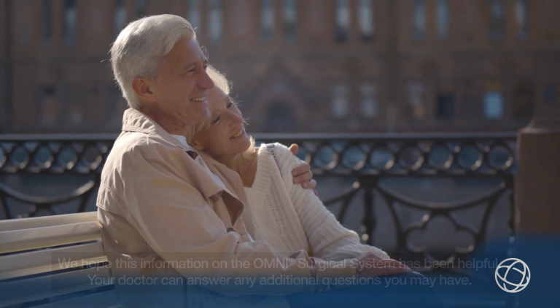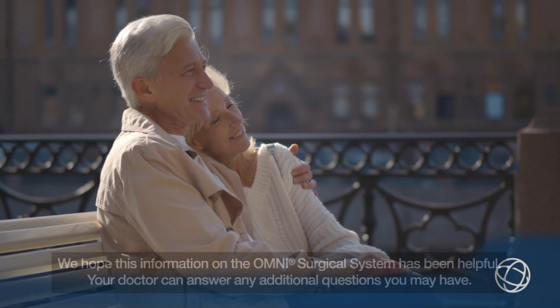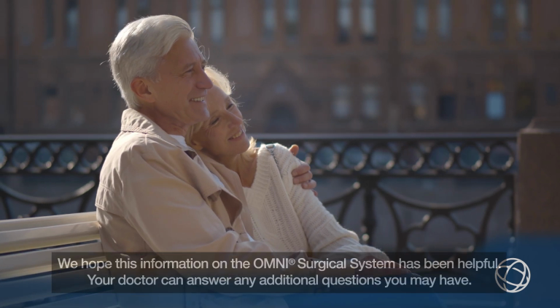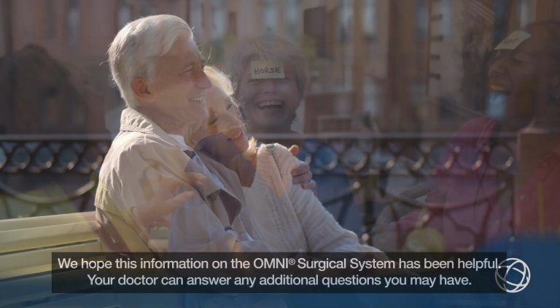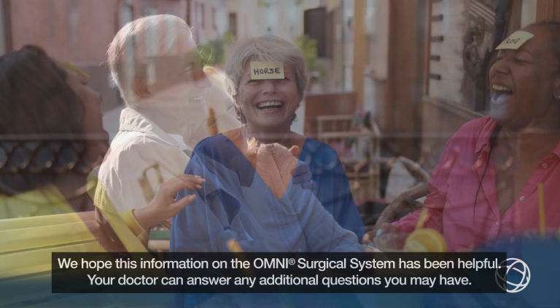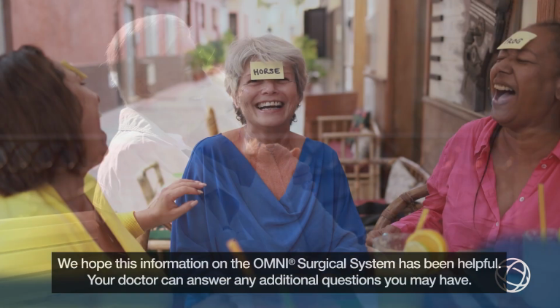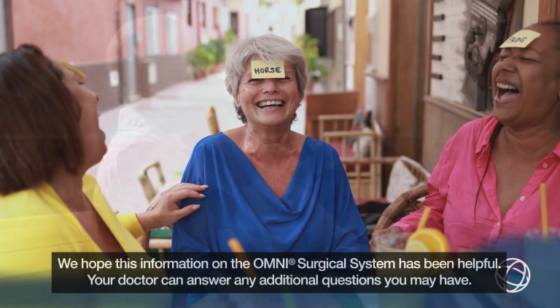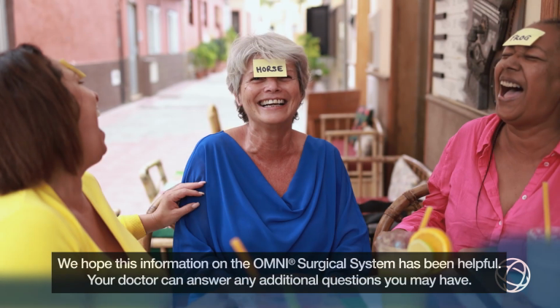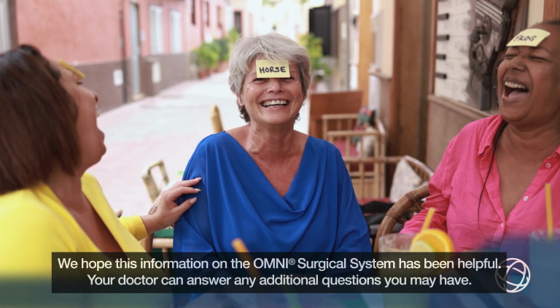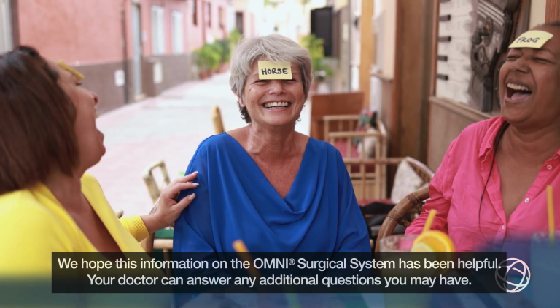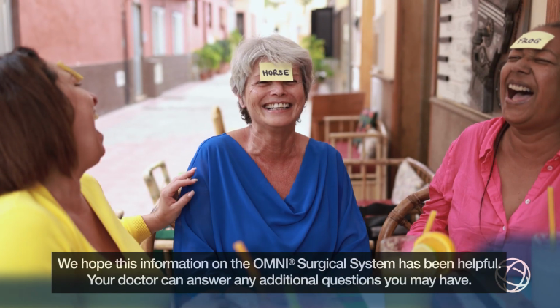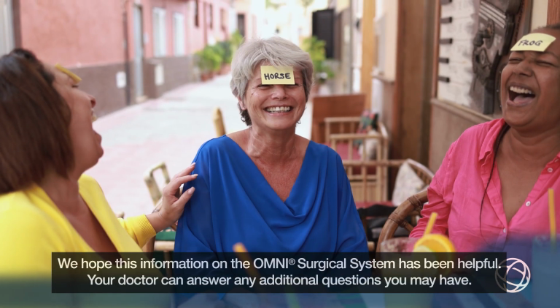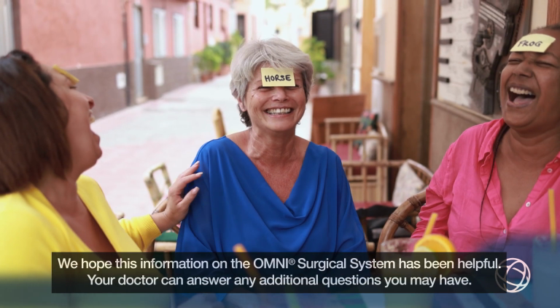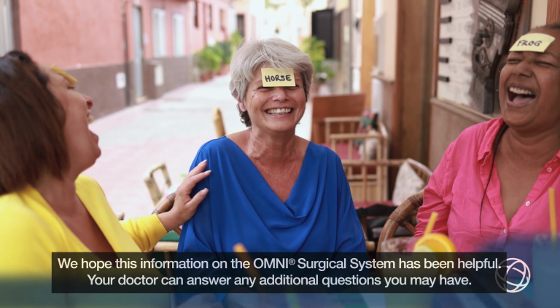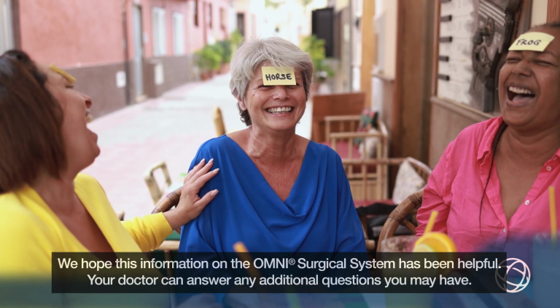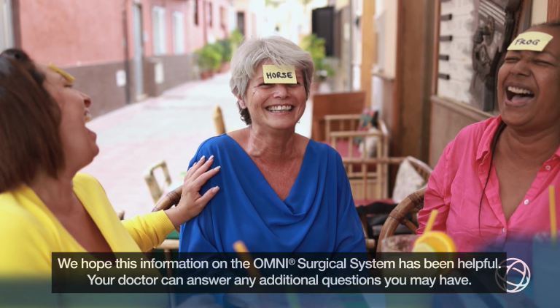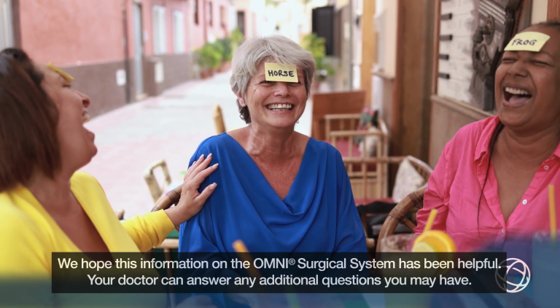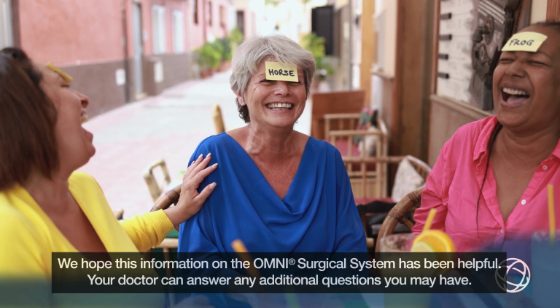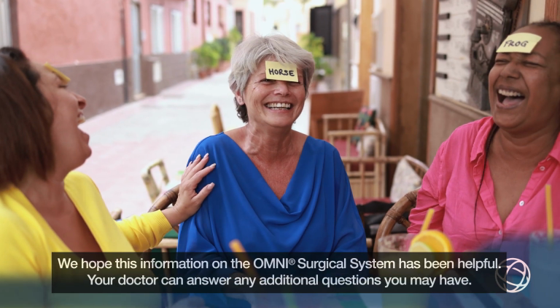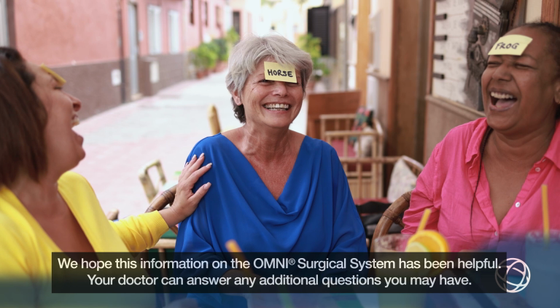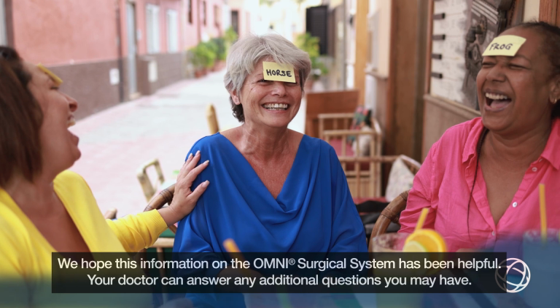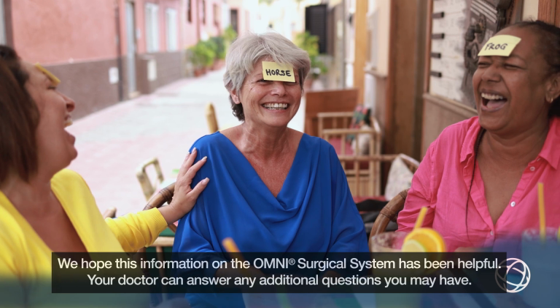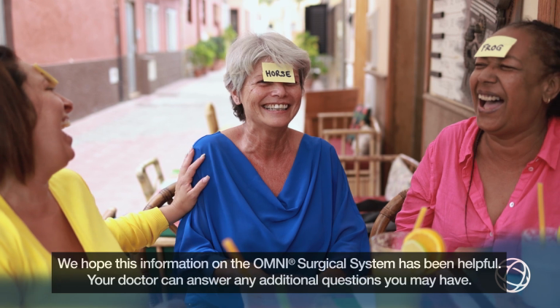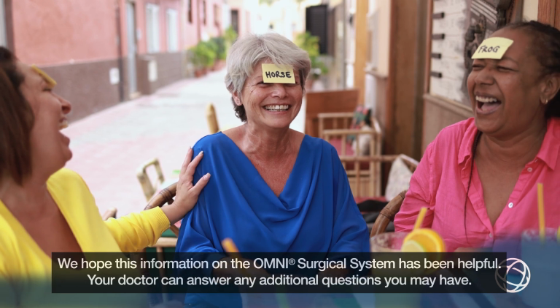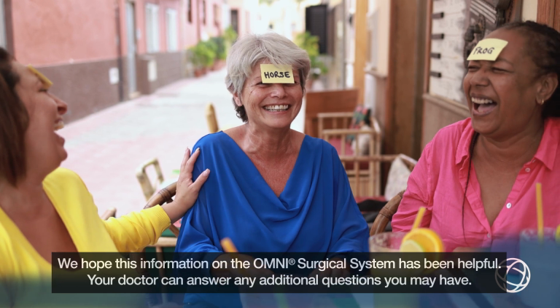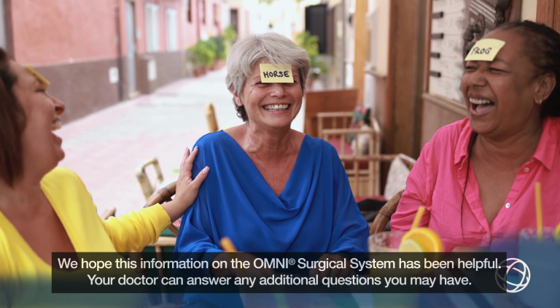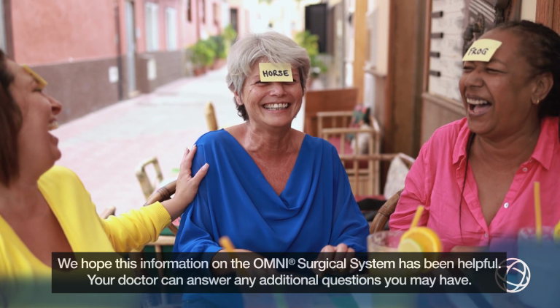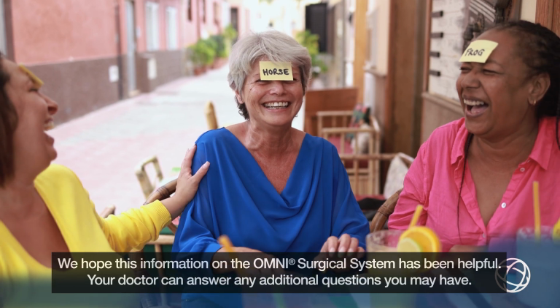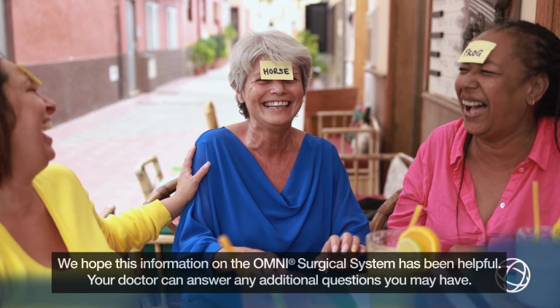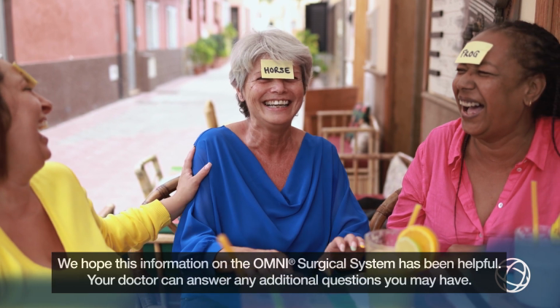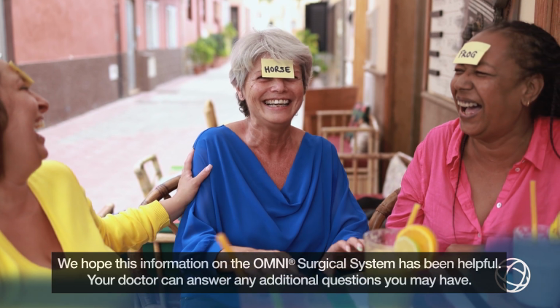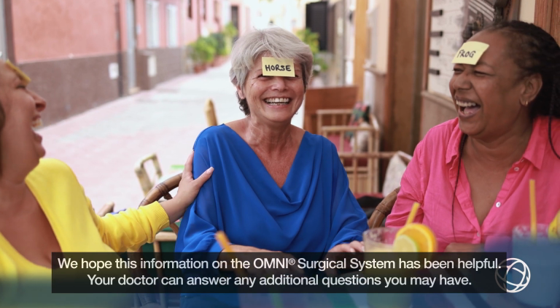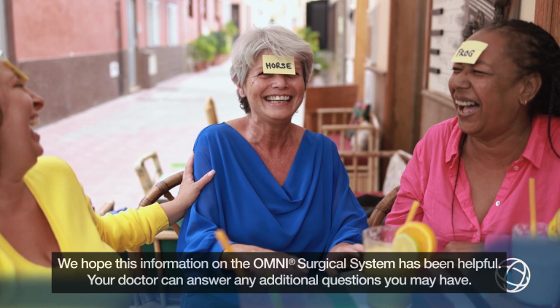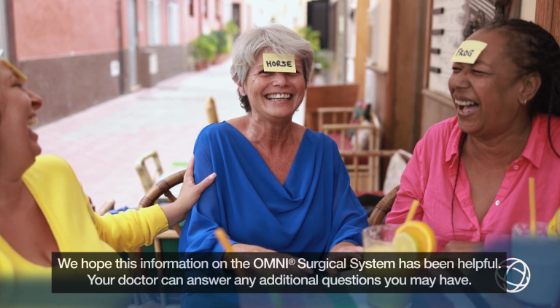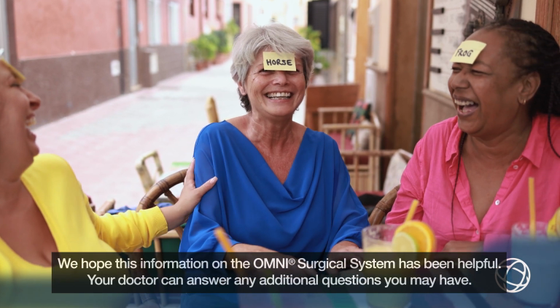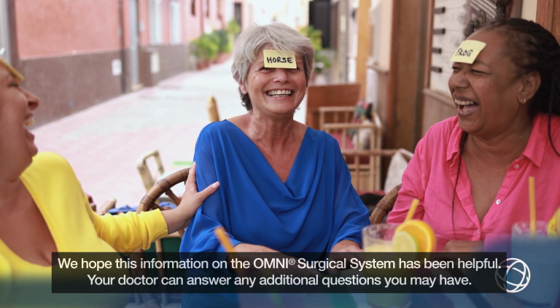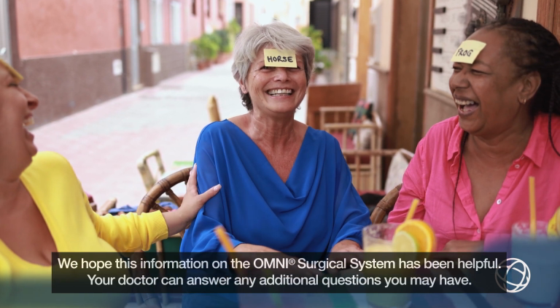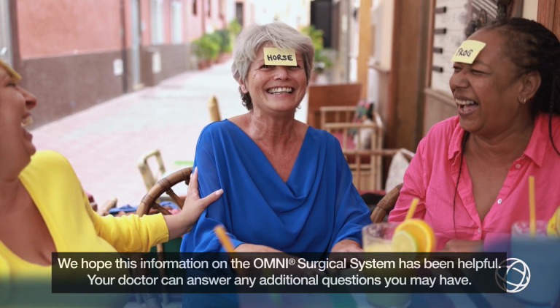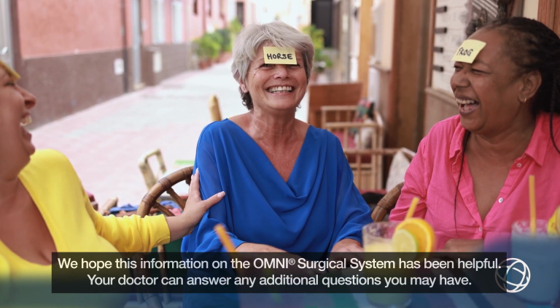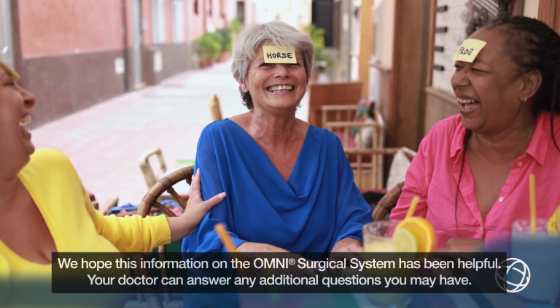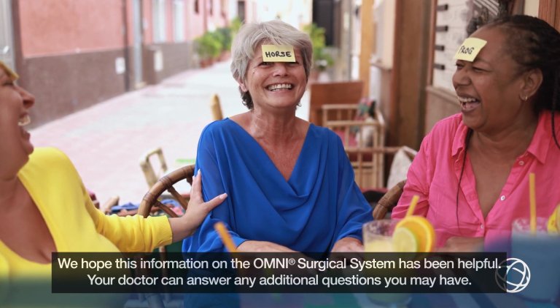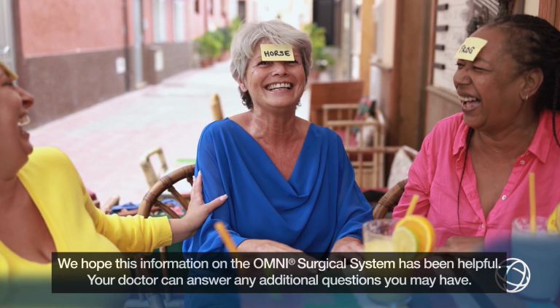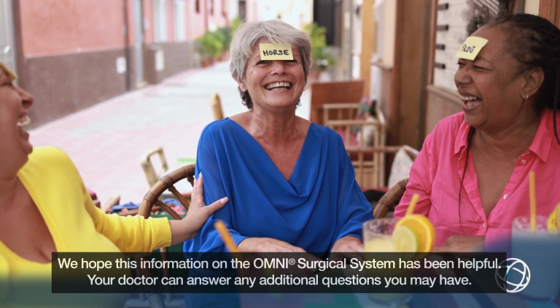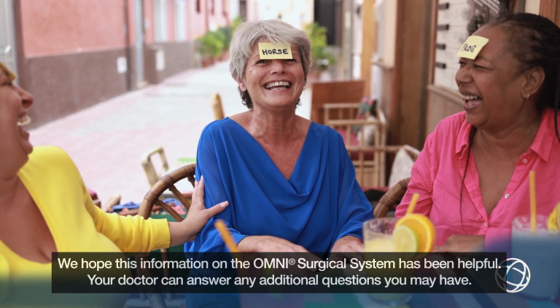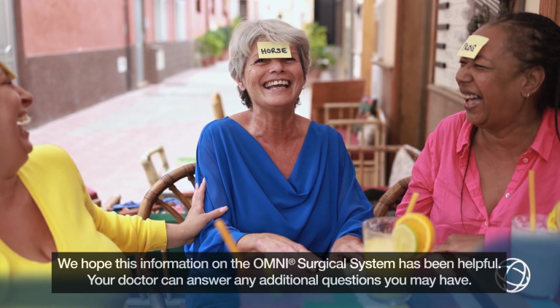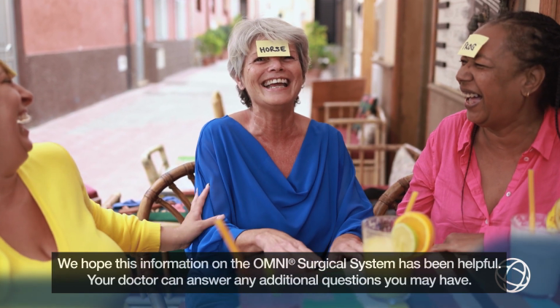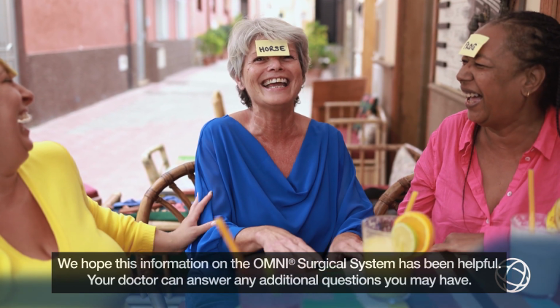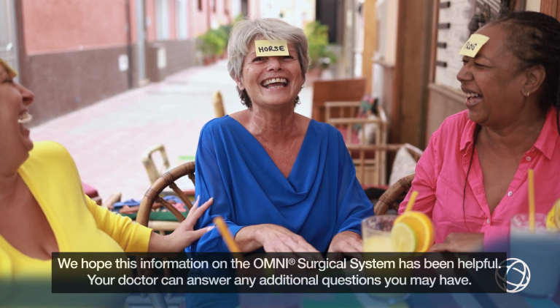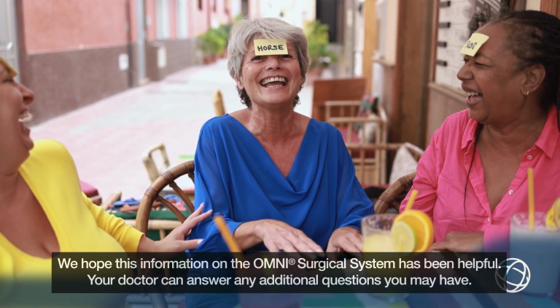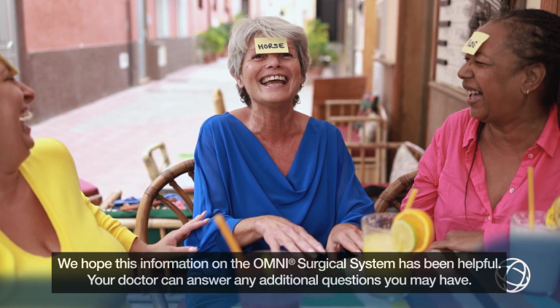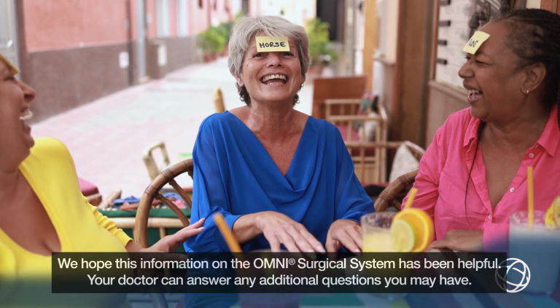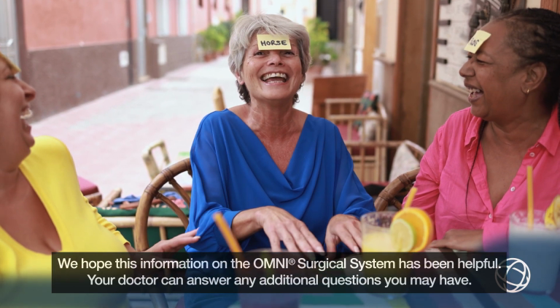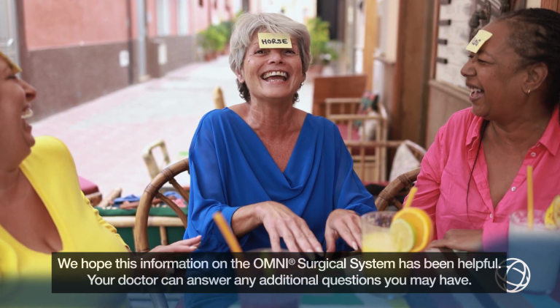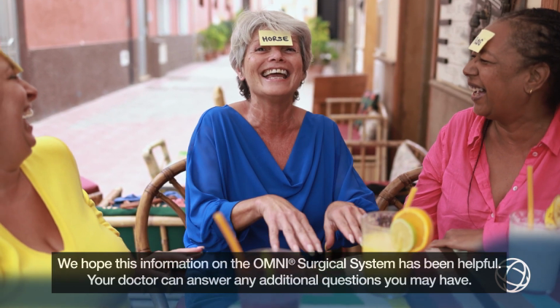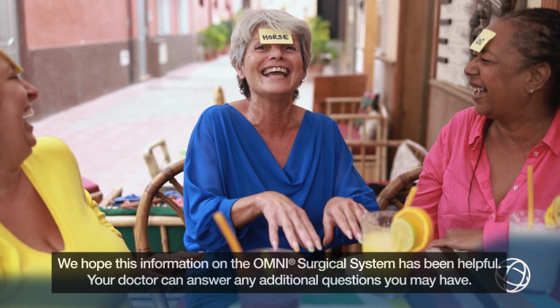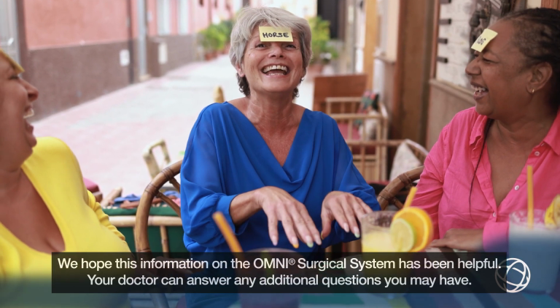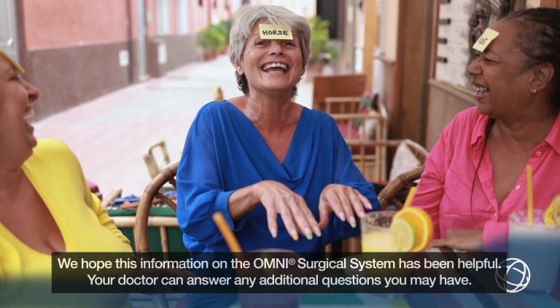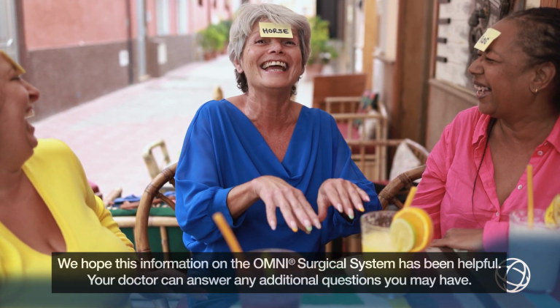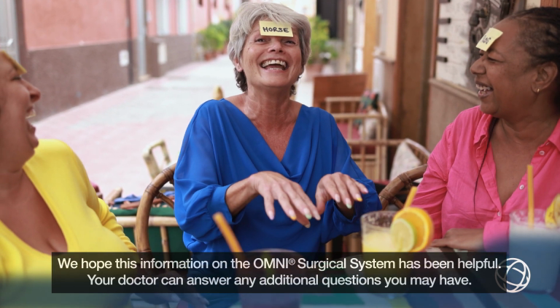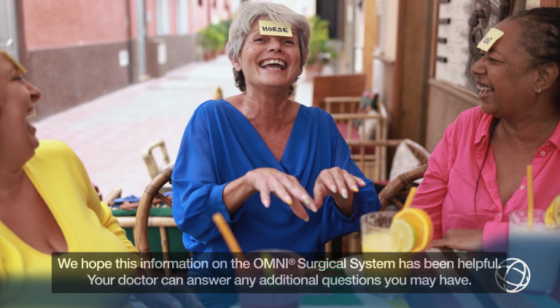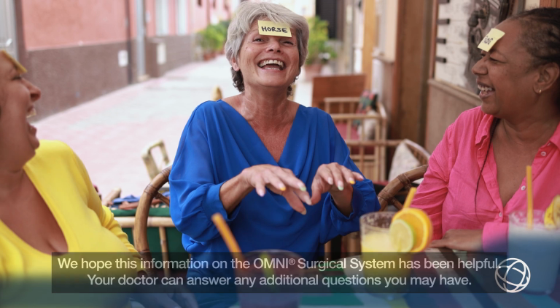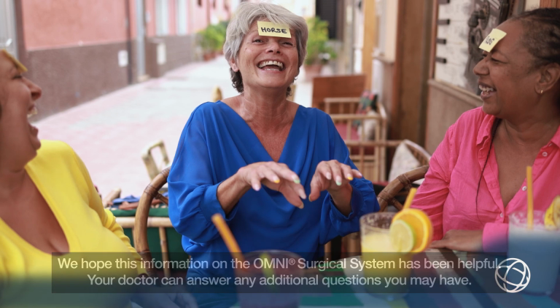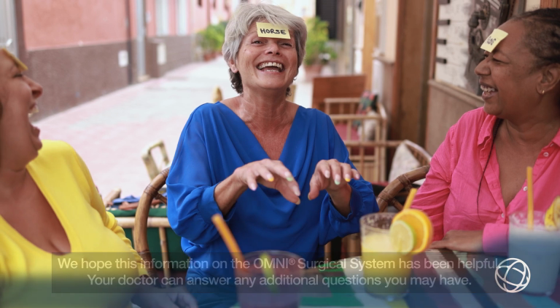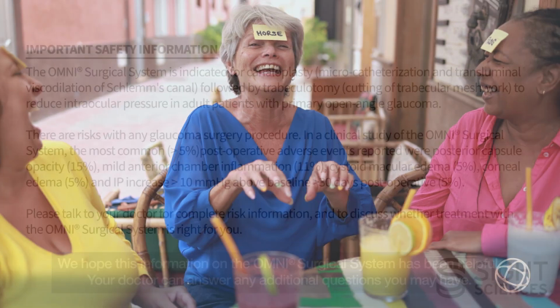We hope this information on the Omni surgical system has been helpful. Your doctor can answer any additional questions you may have.